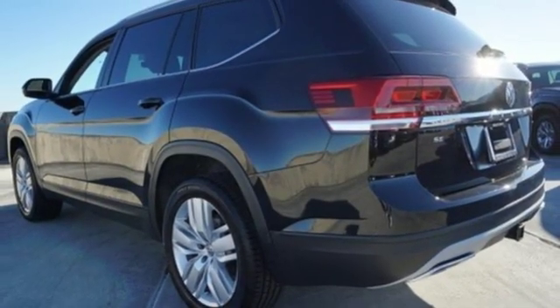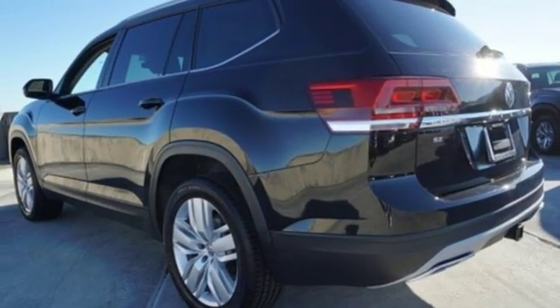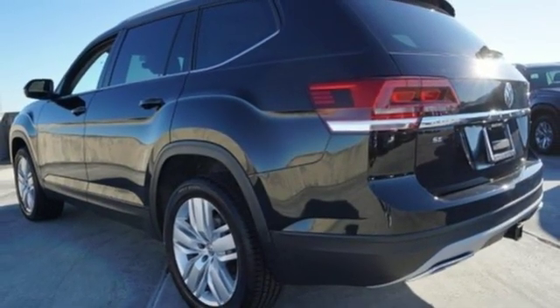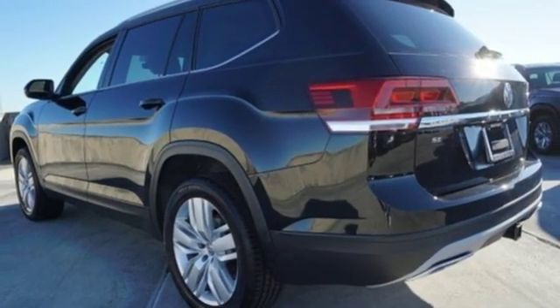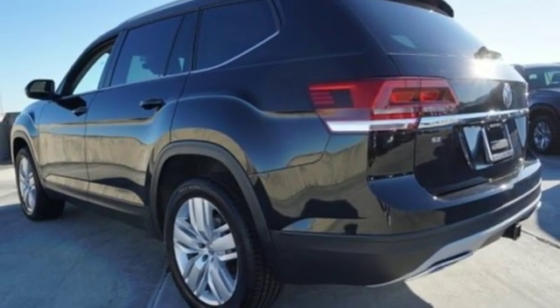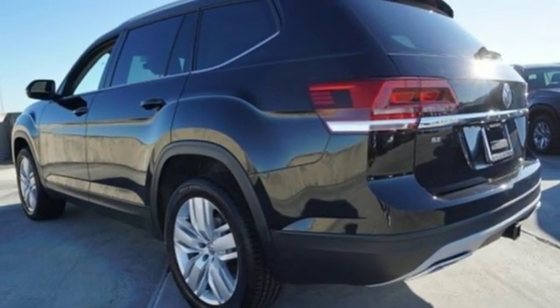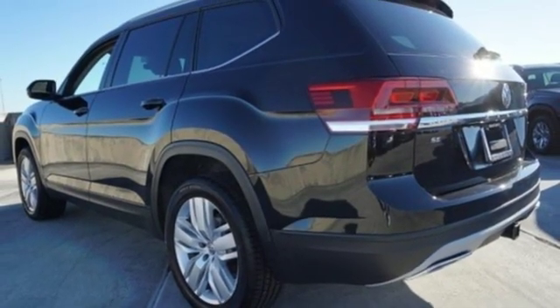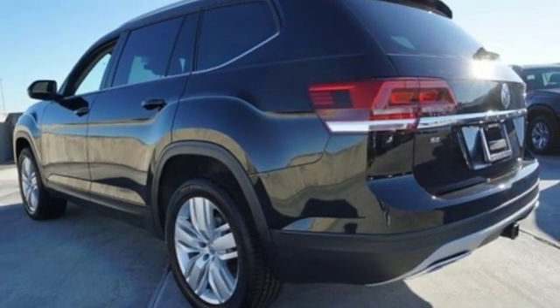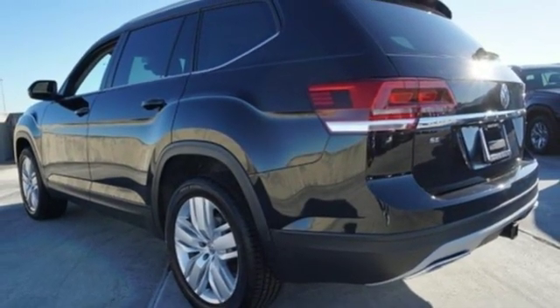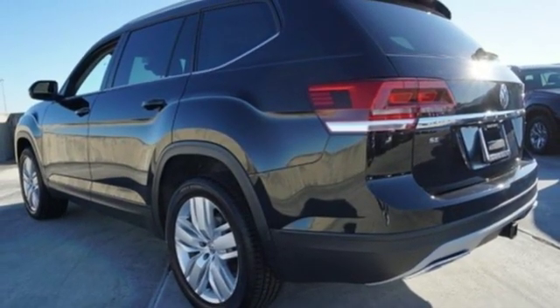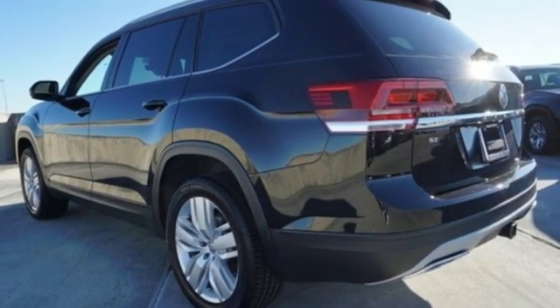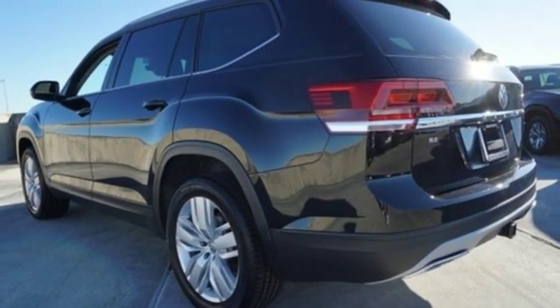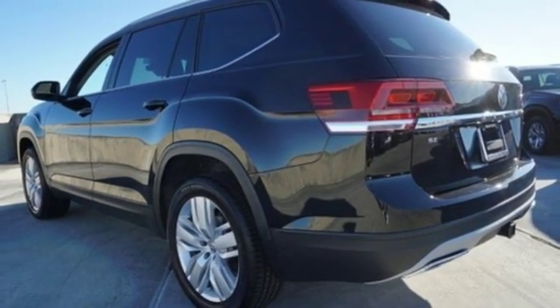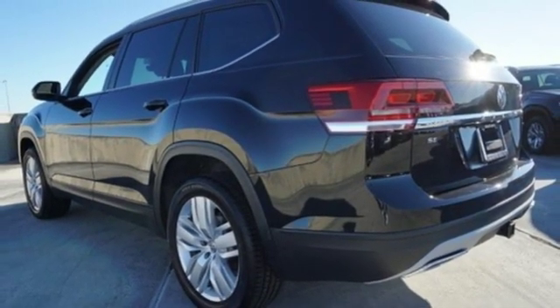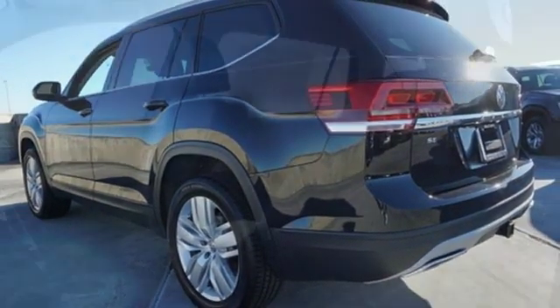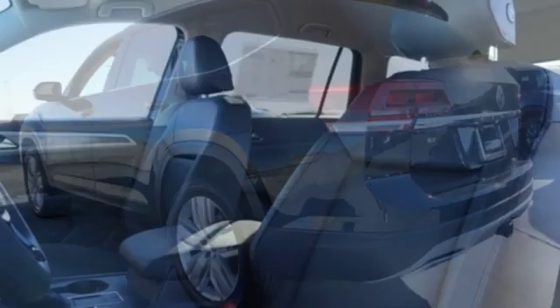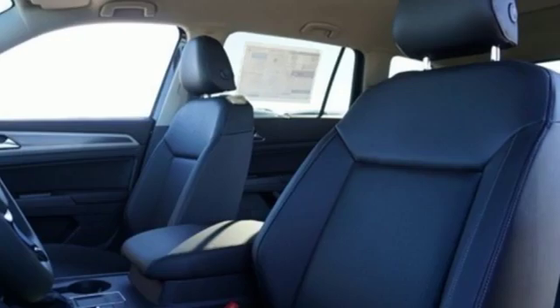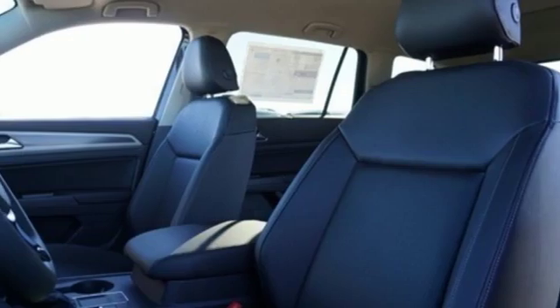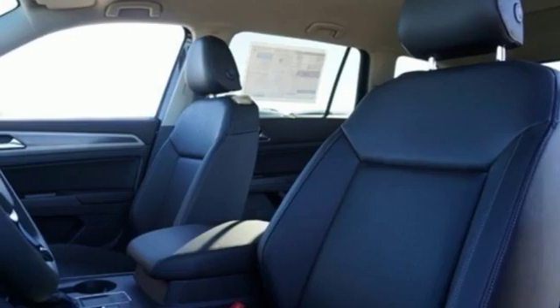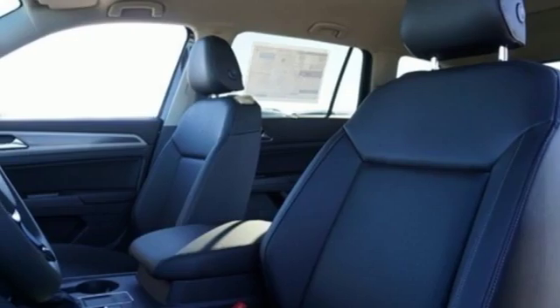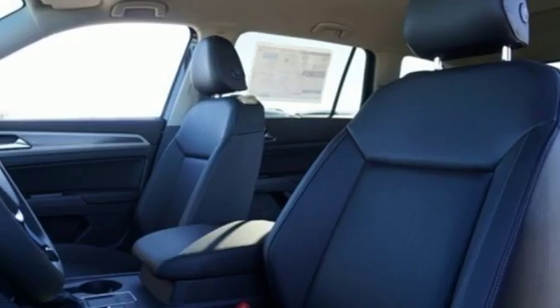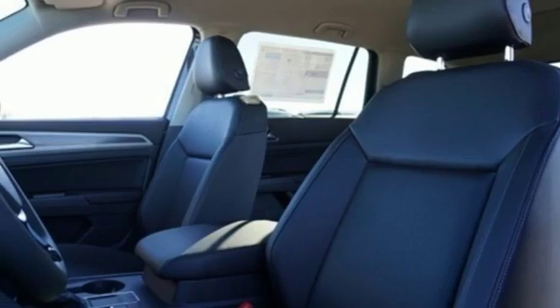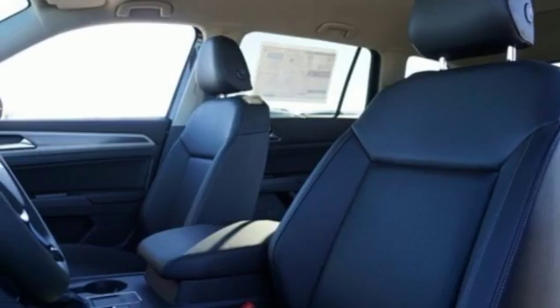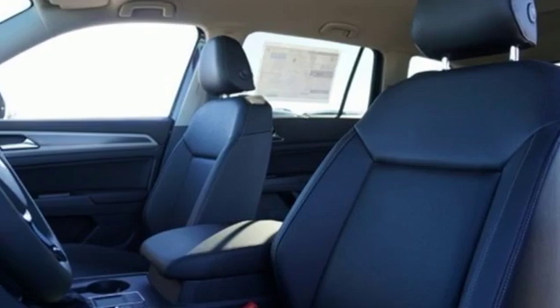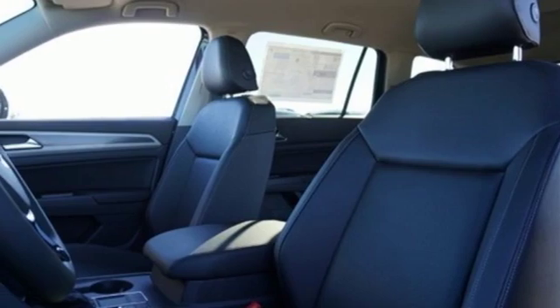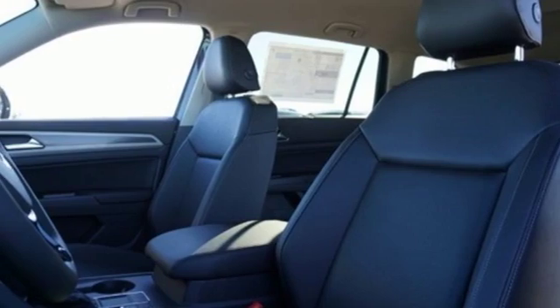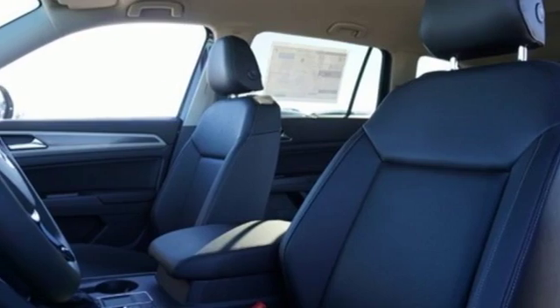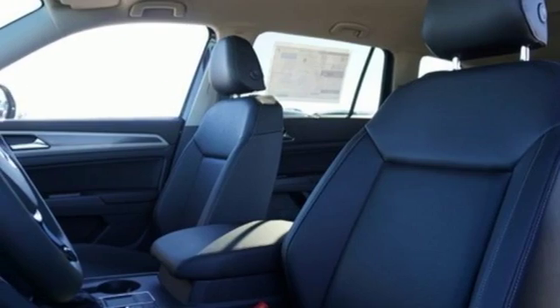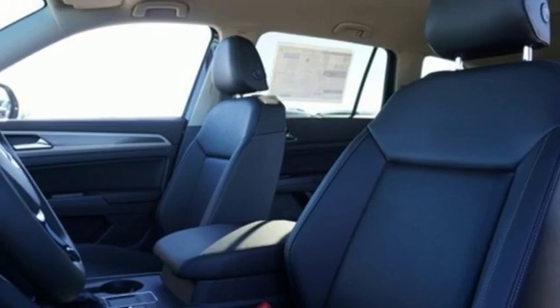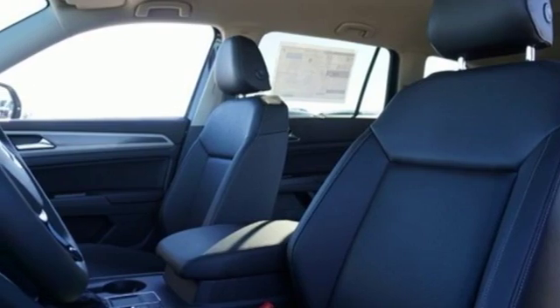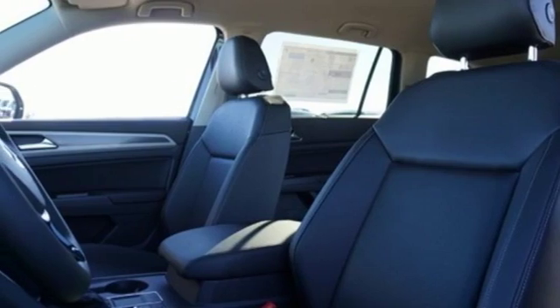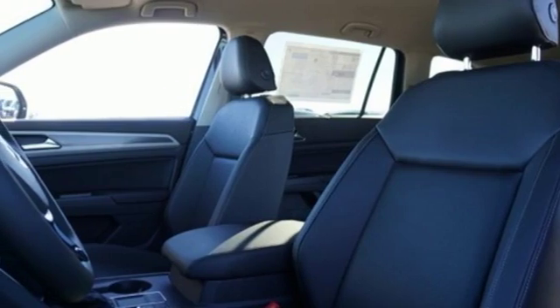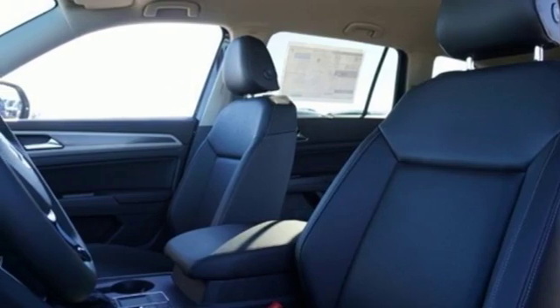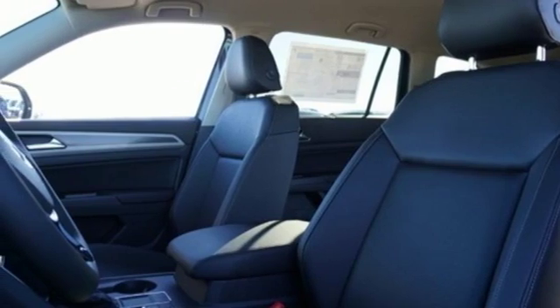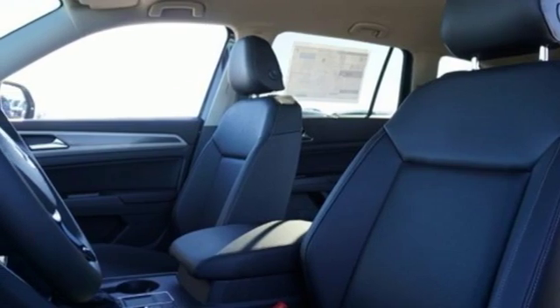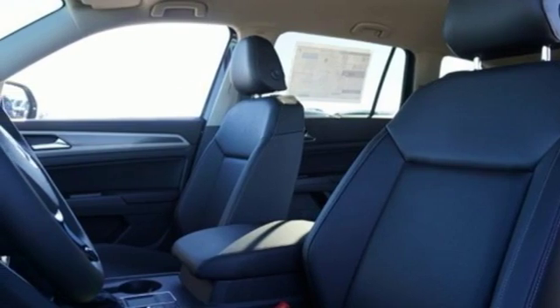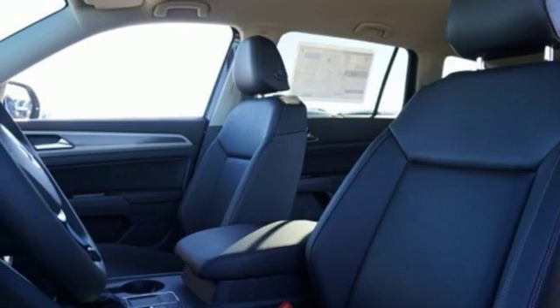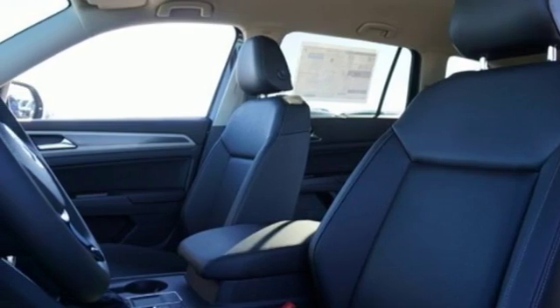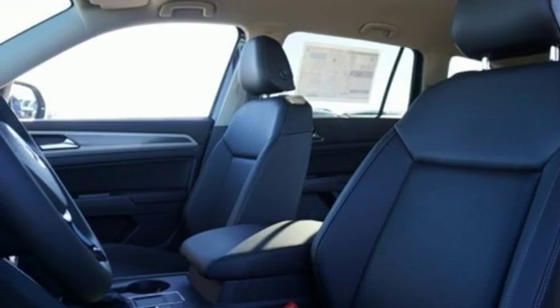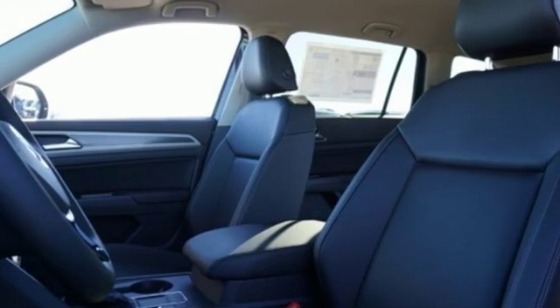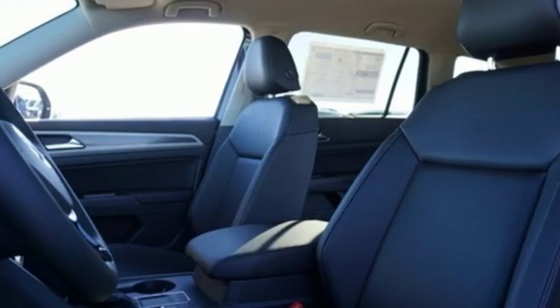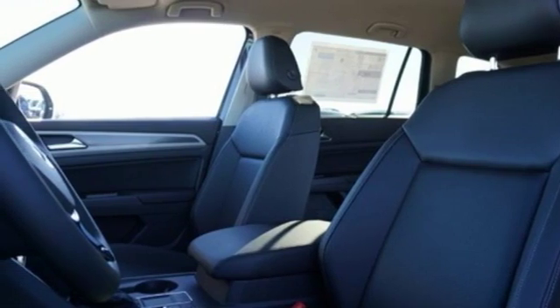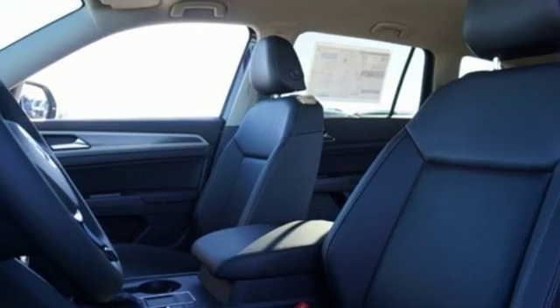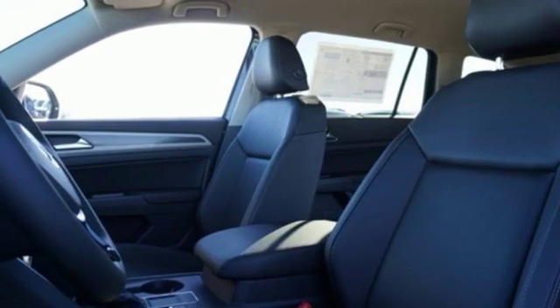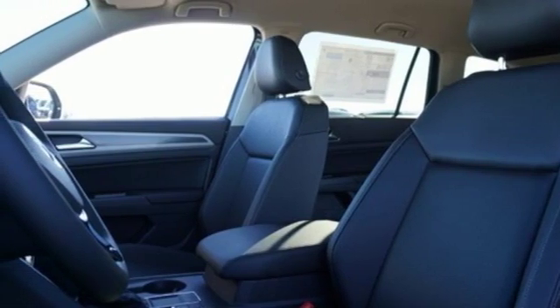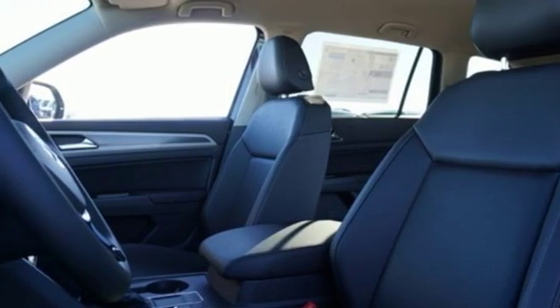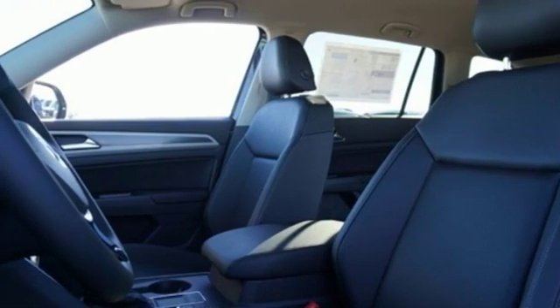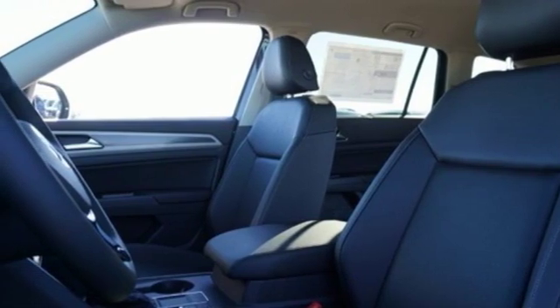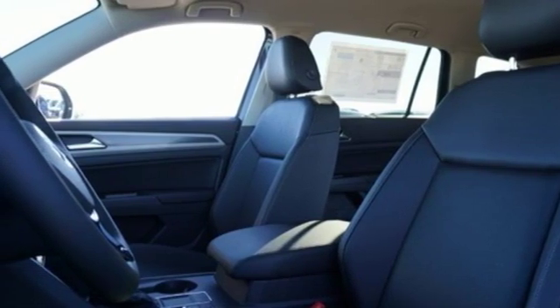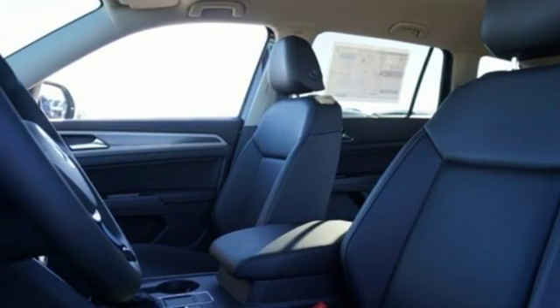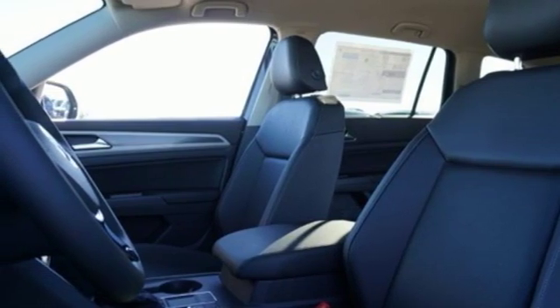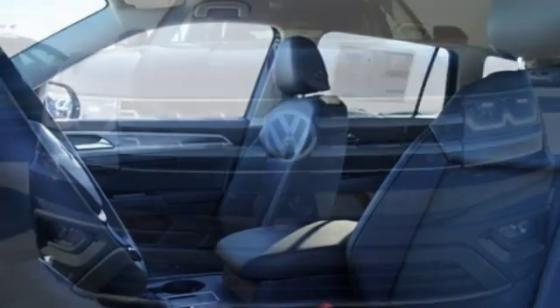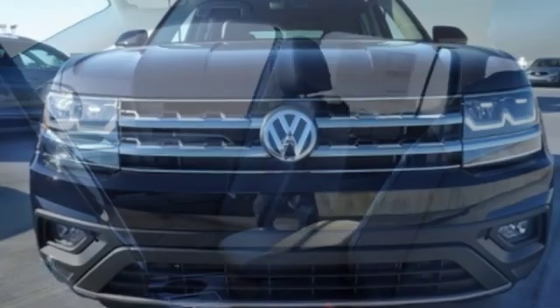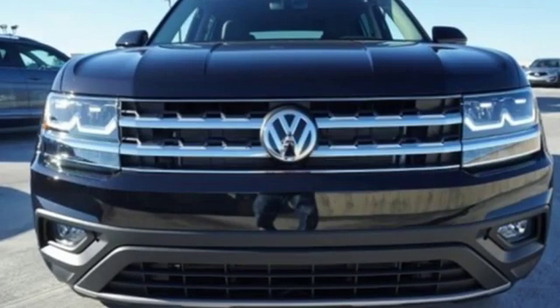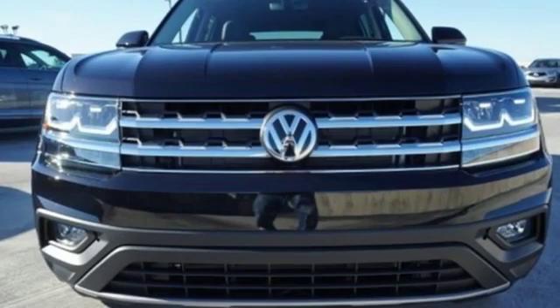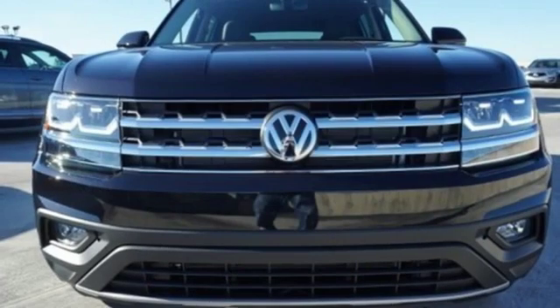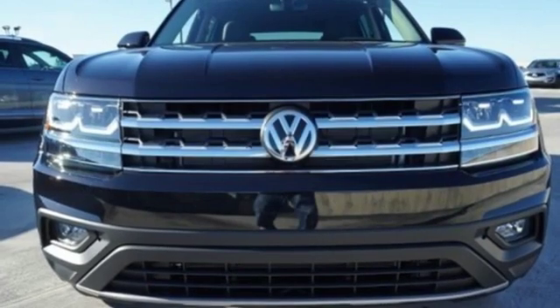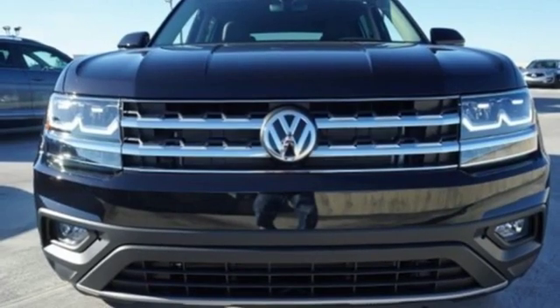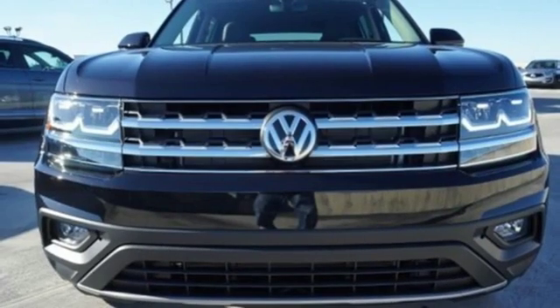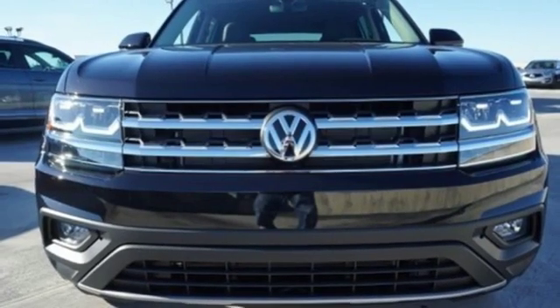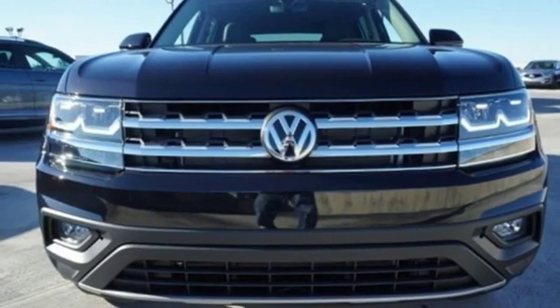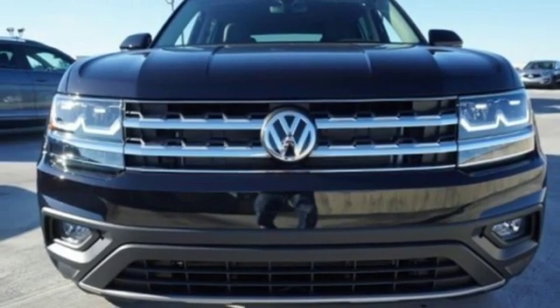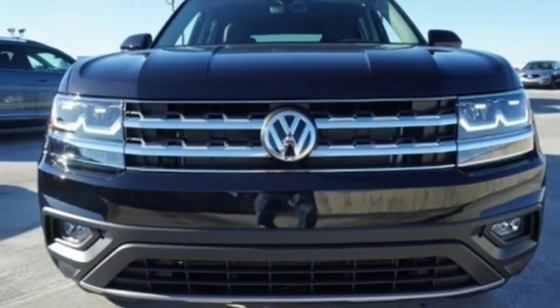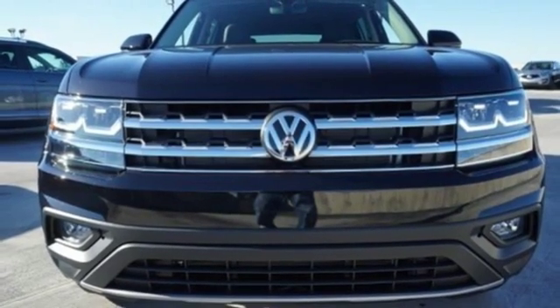Aluminum wheels, smartphone wireless charging, and V6 engine. If you've been waiting for the perfect time for a test drive,